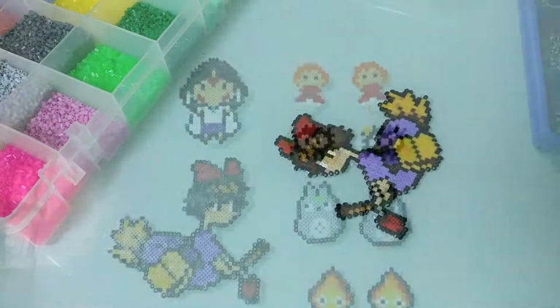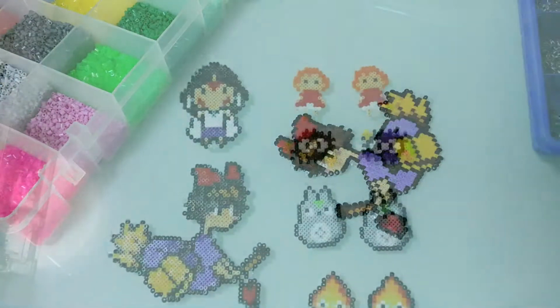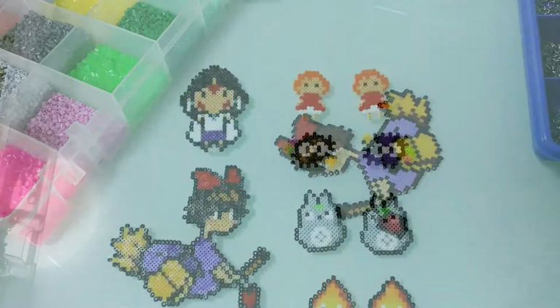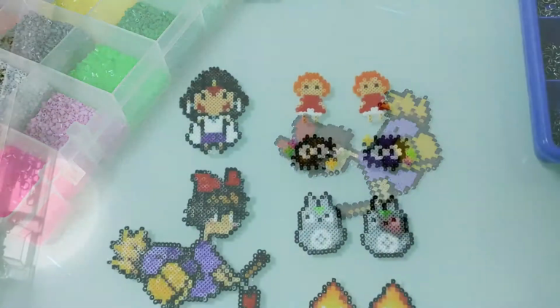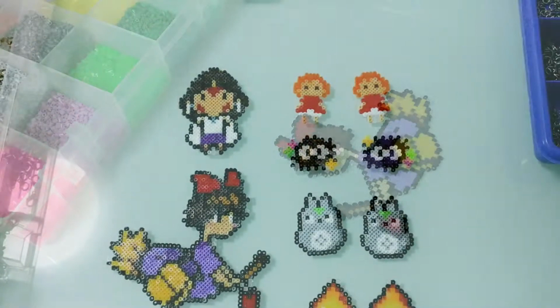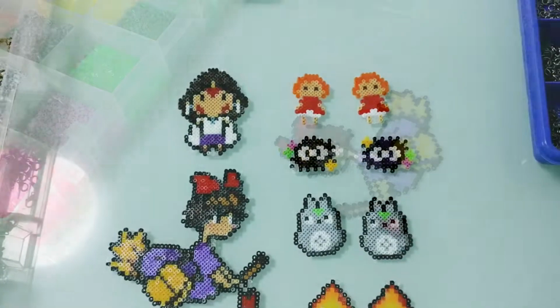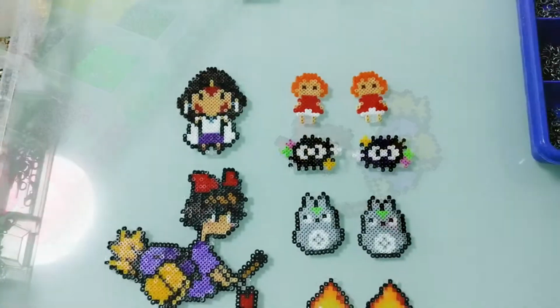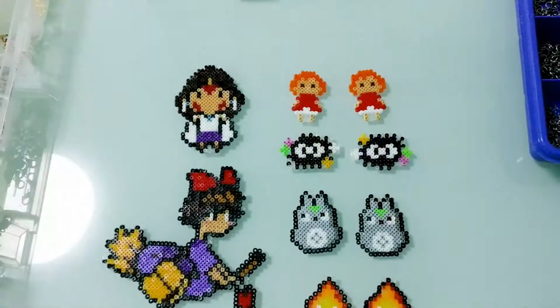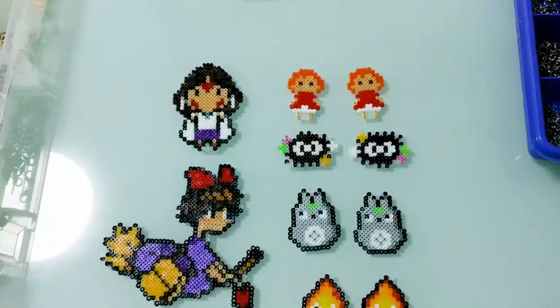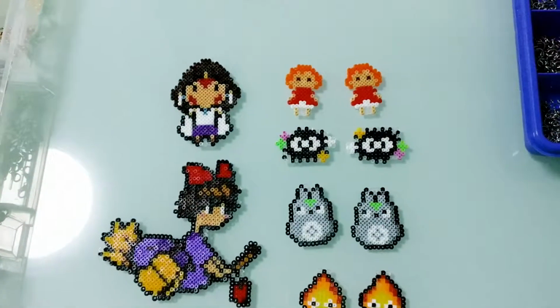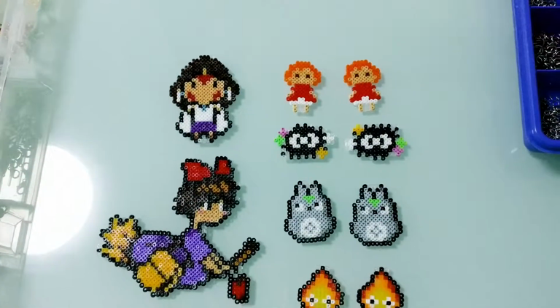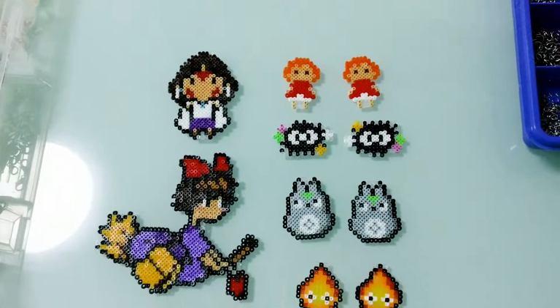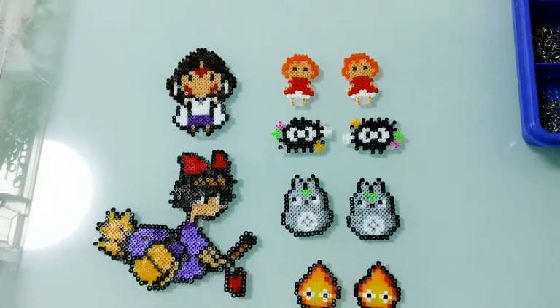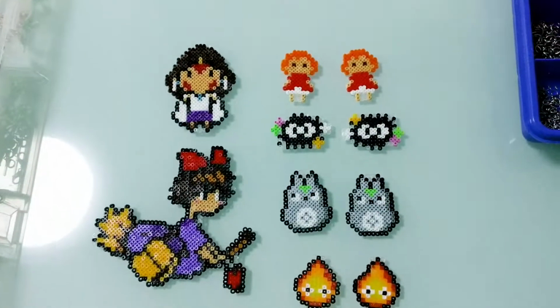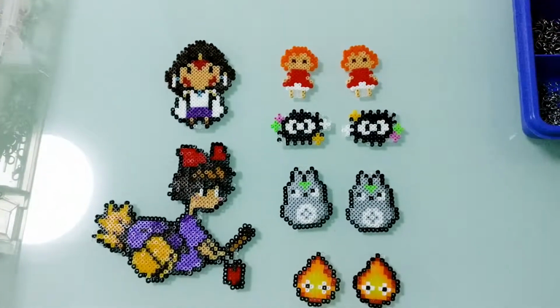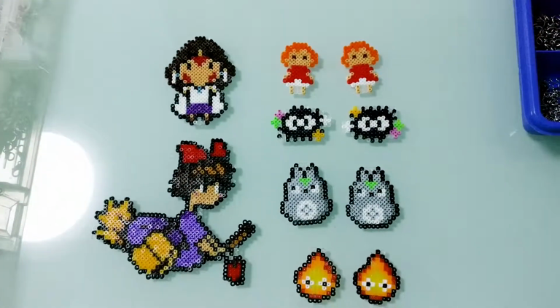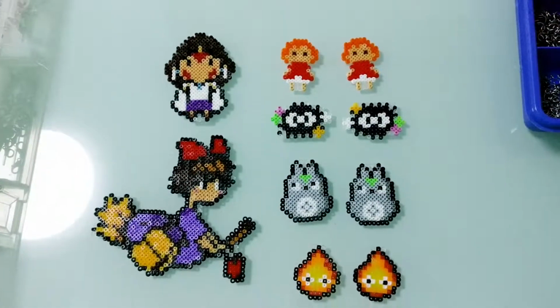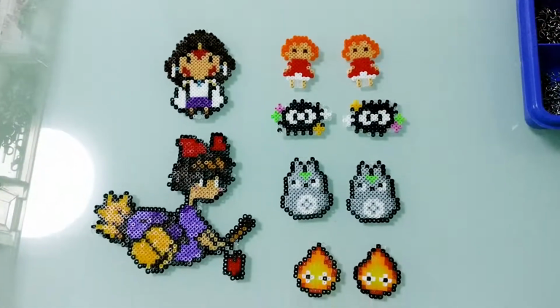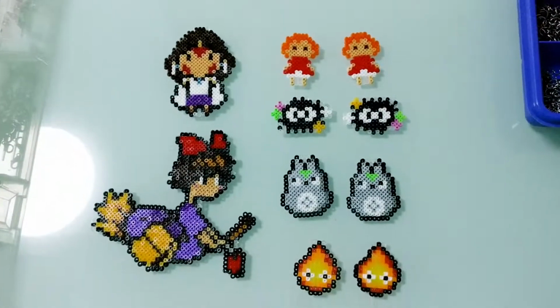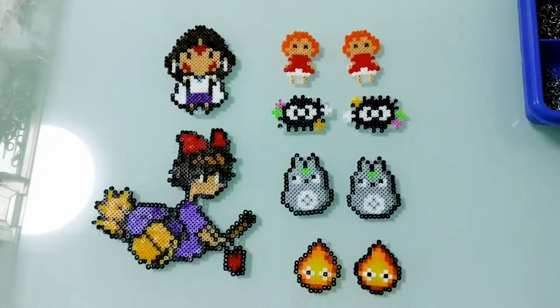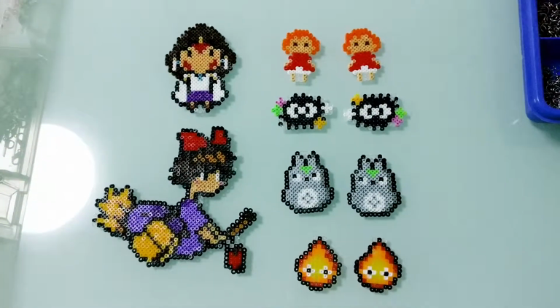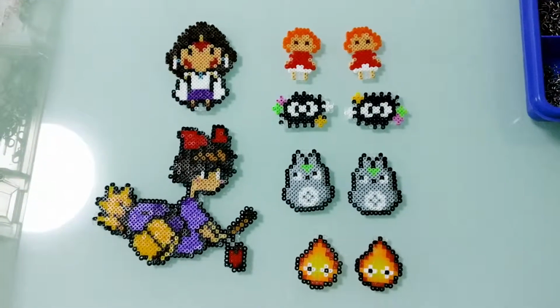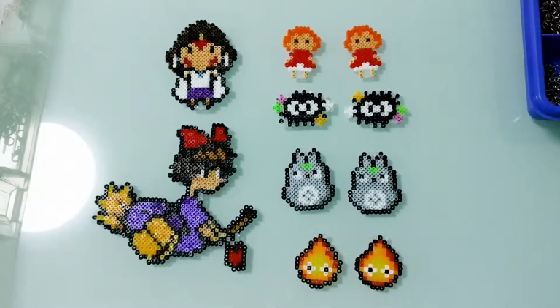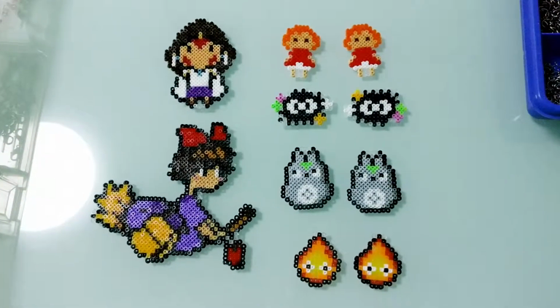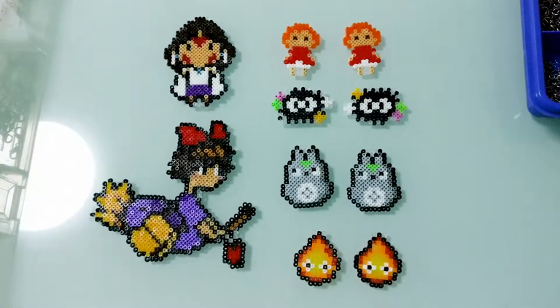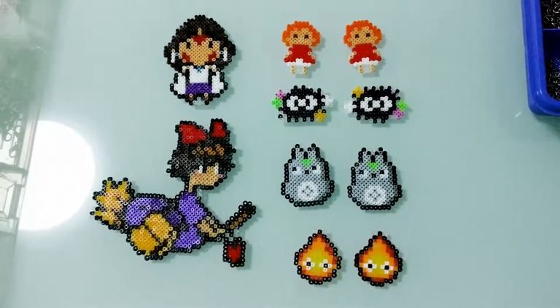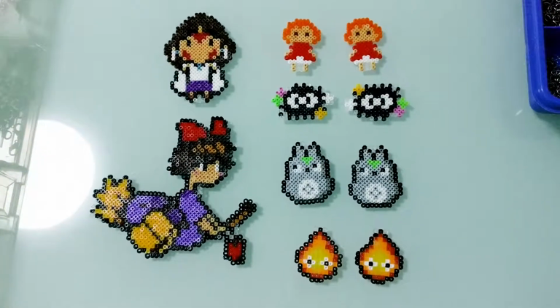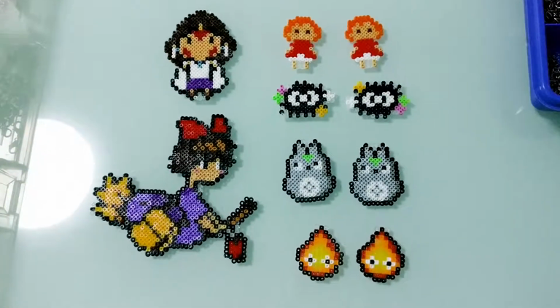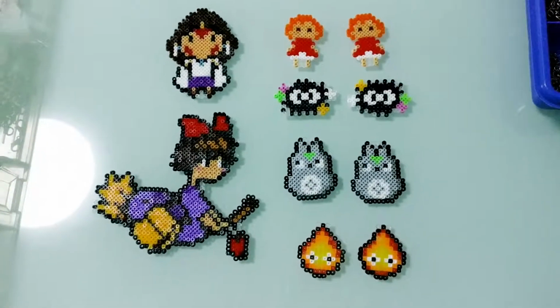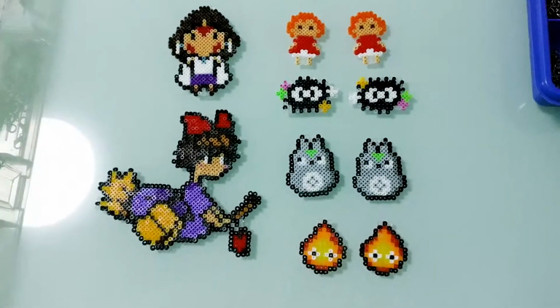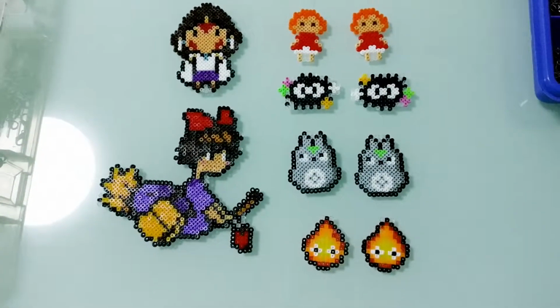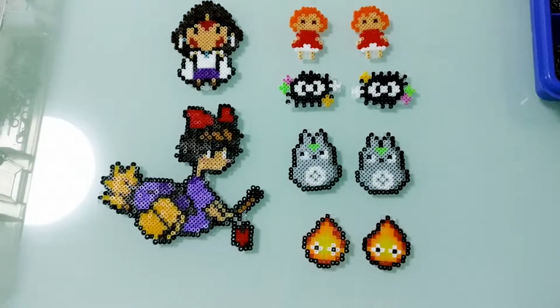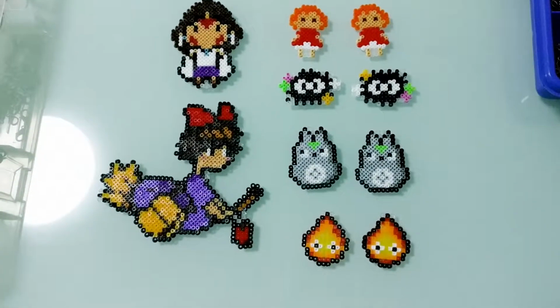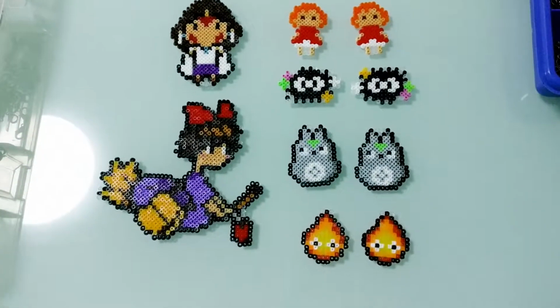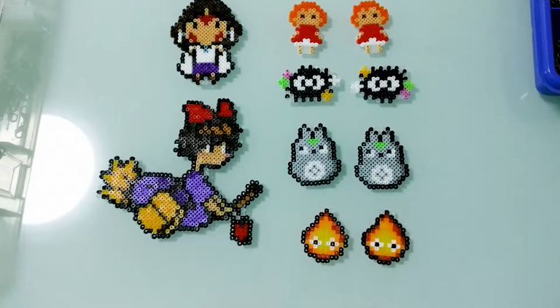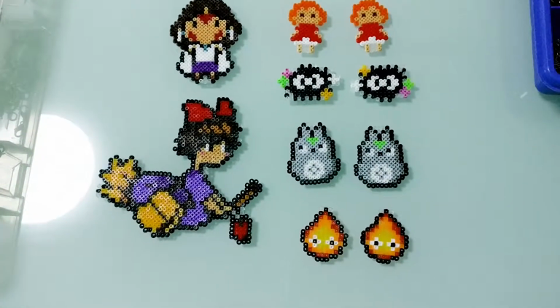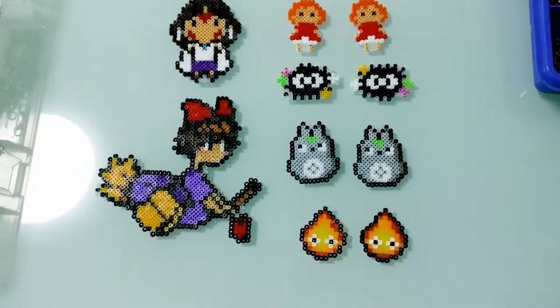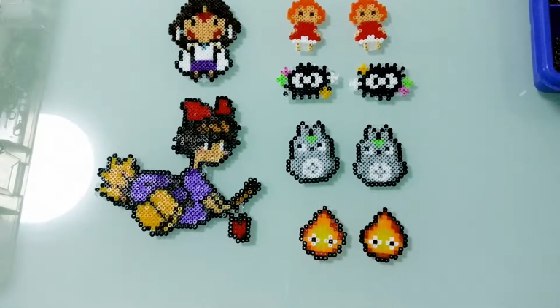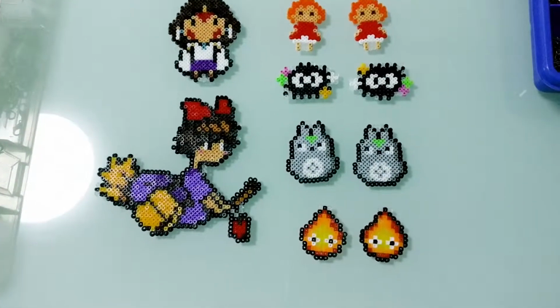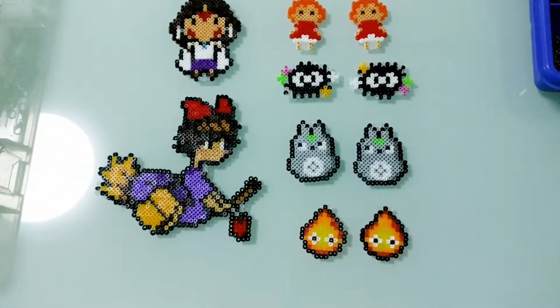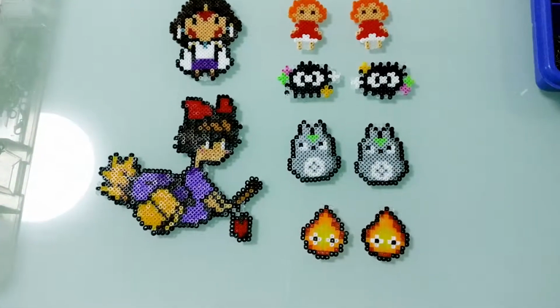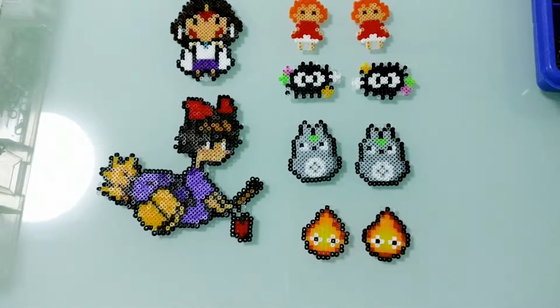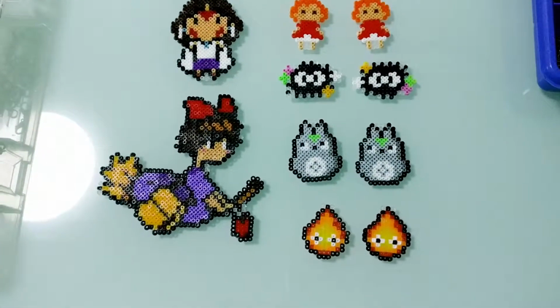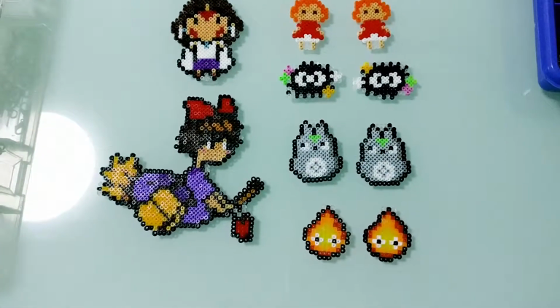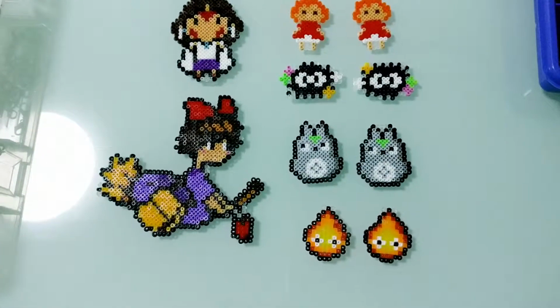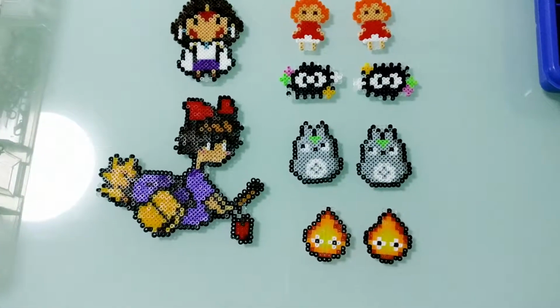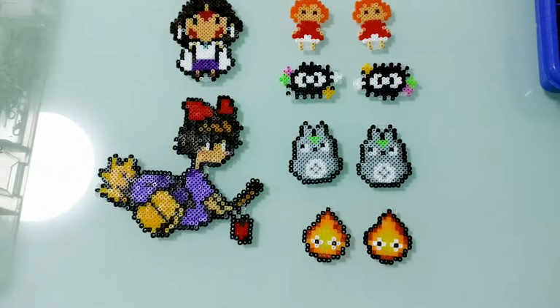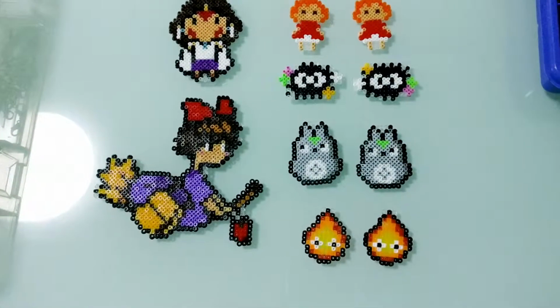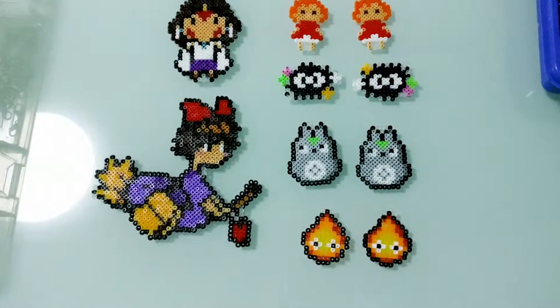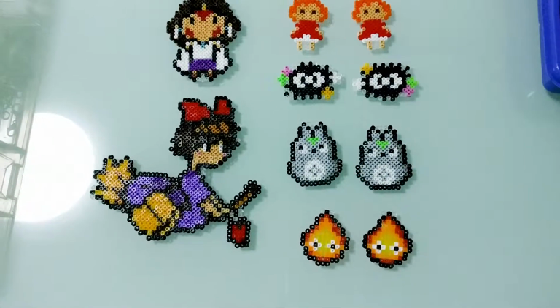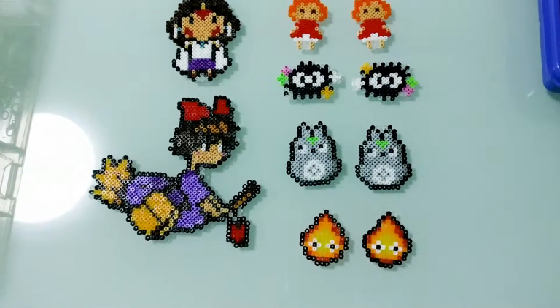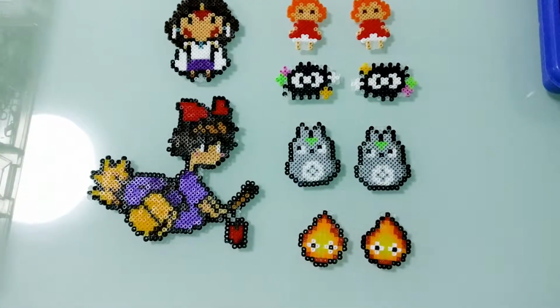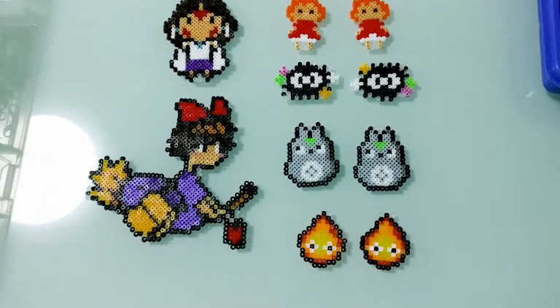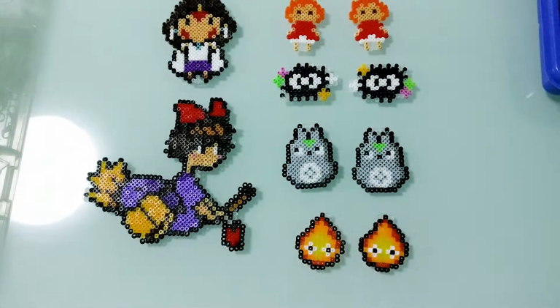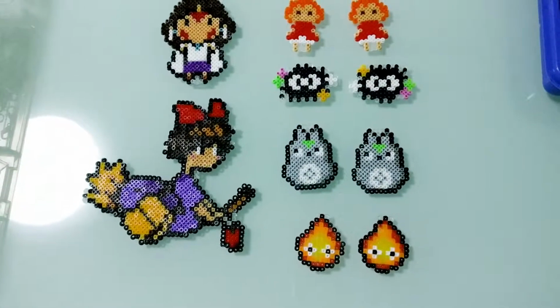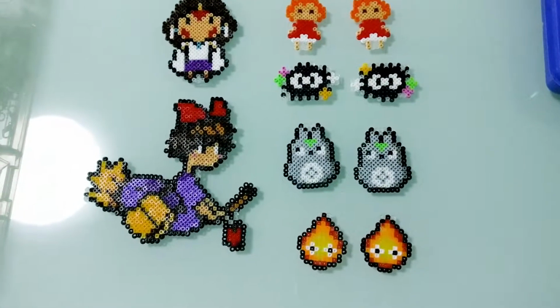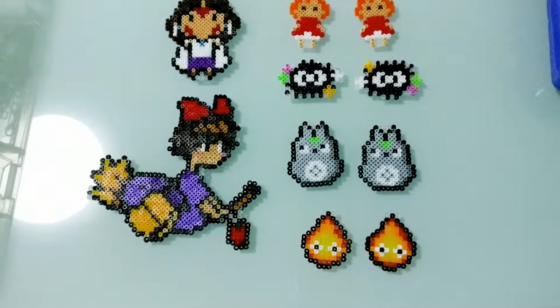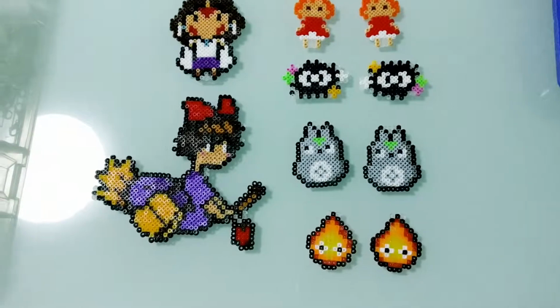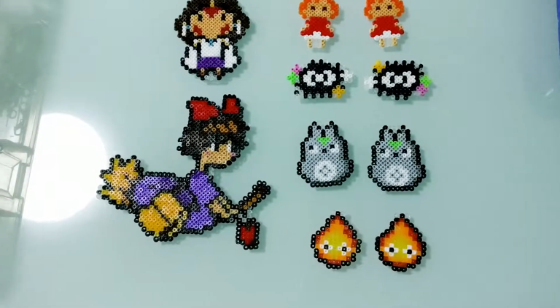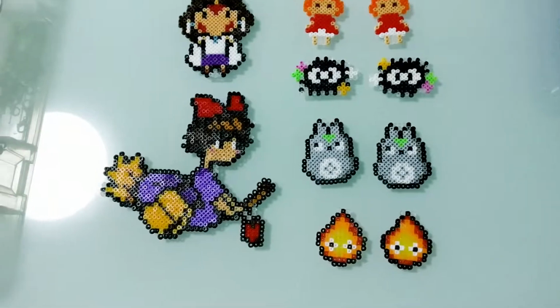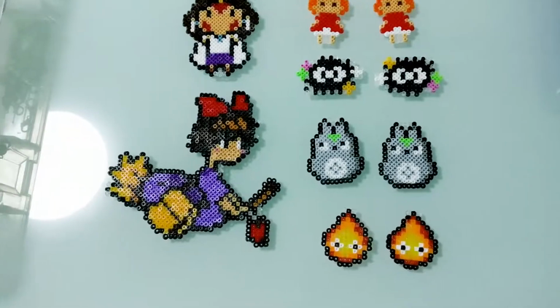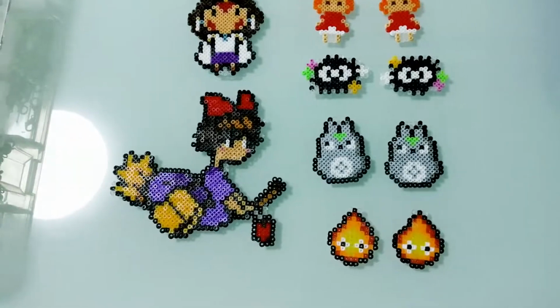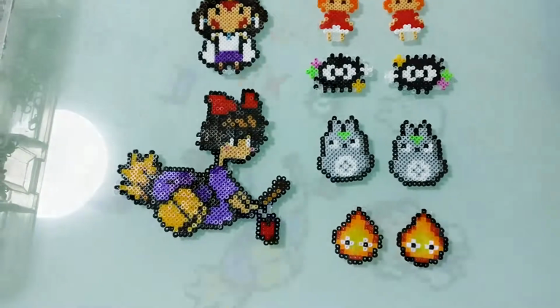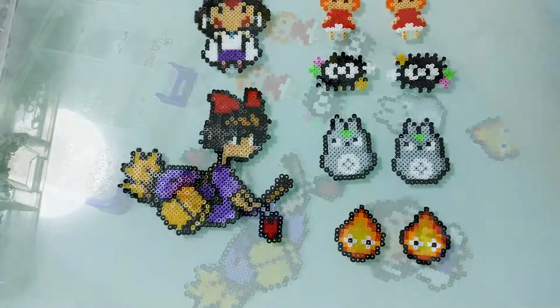Now that I have them all ready, it's time to turn them into necklaces and earrings.